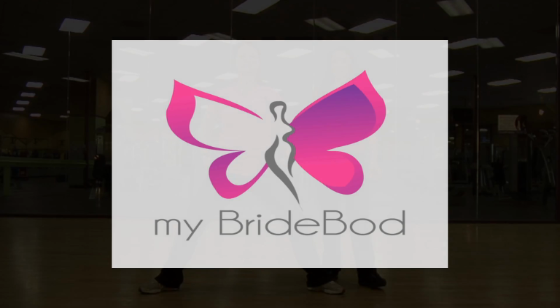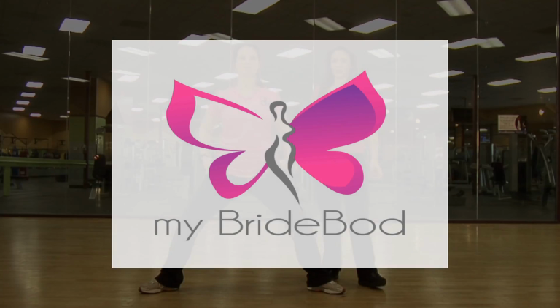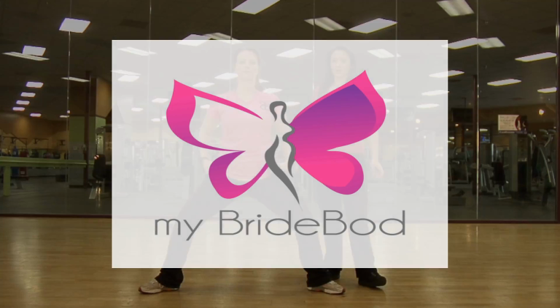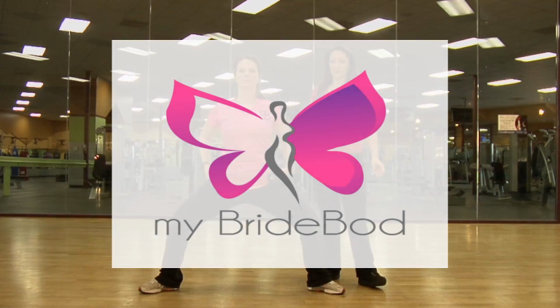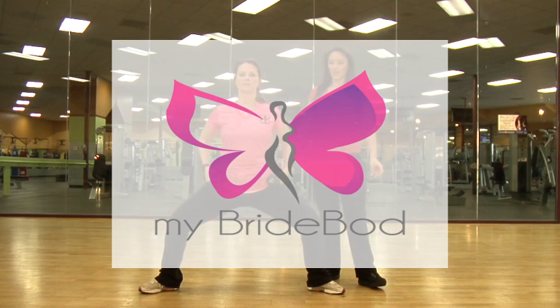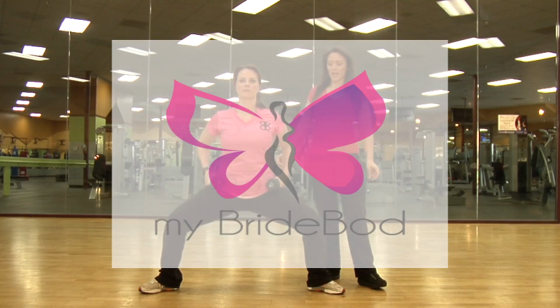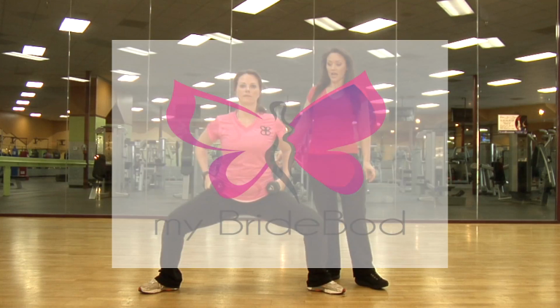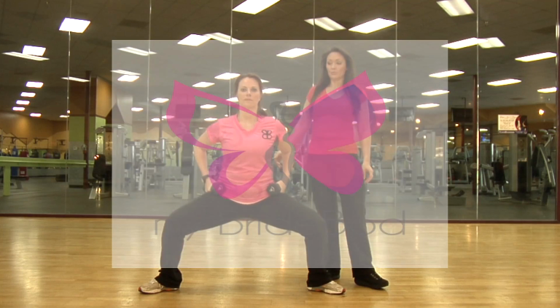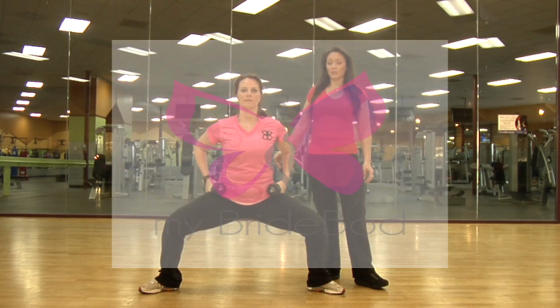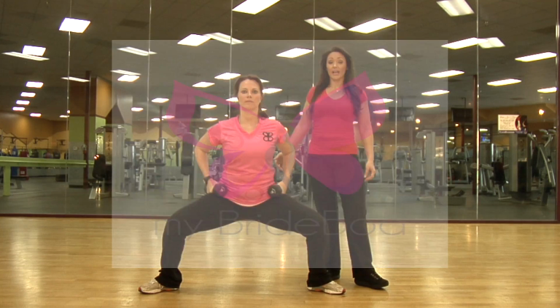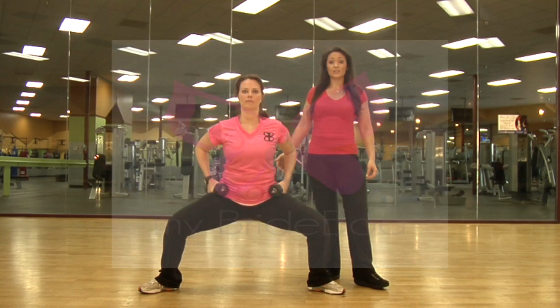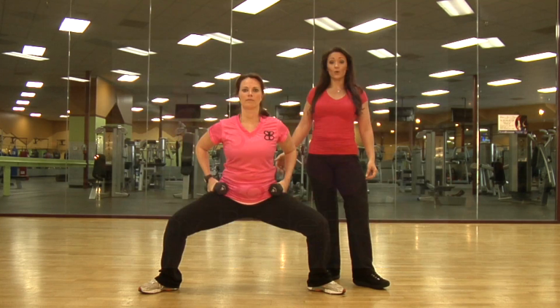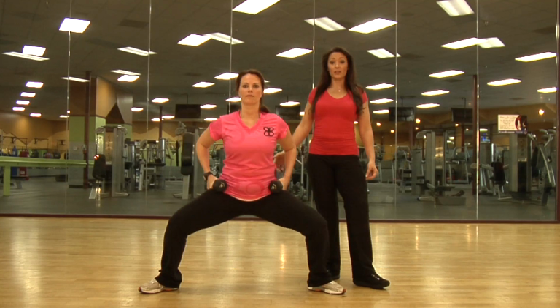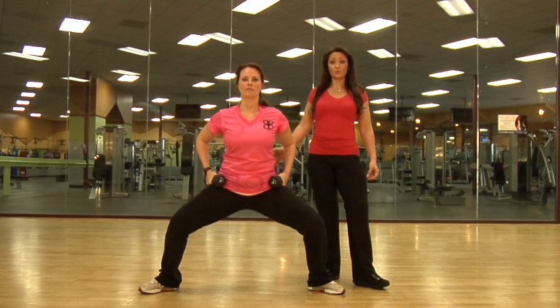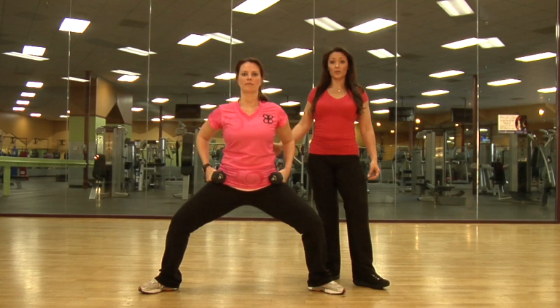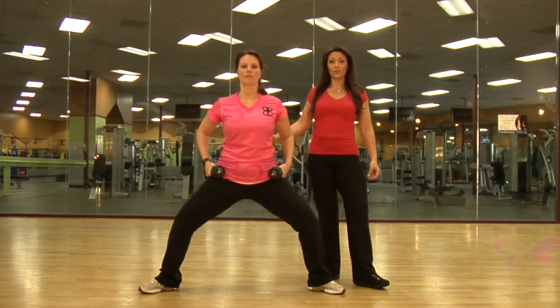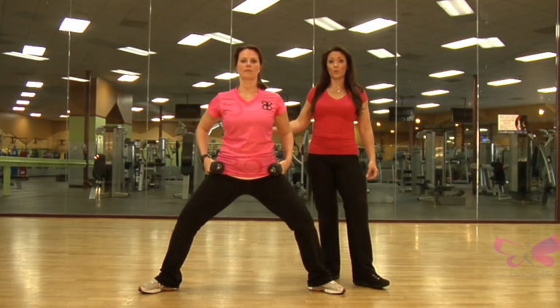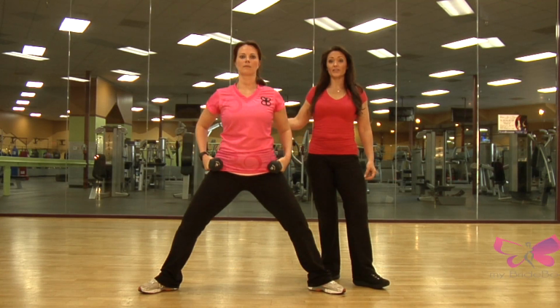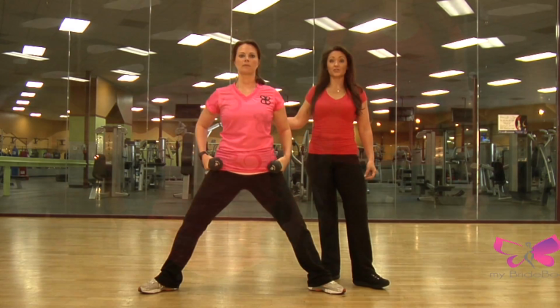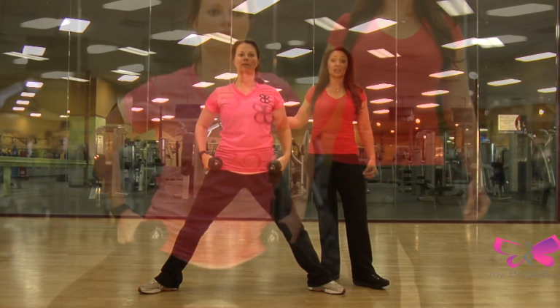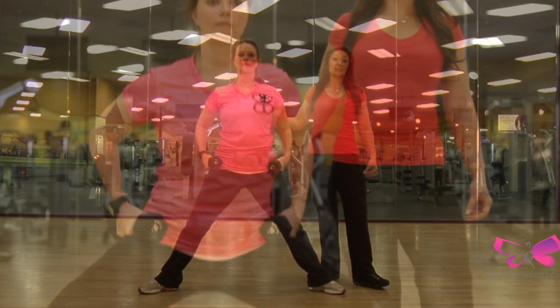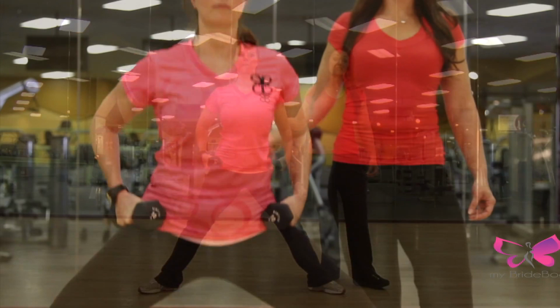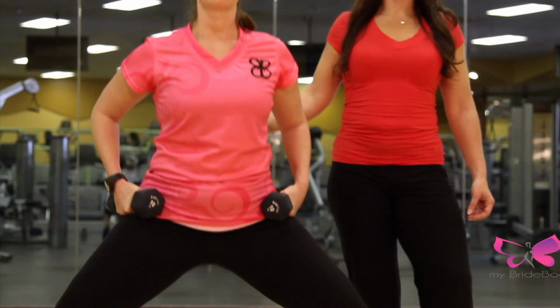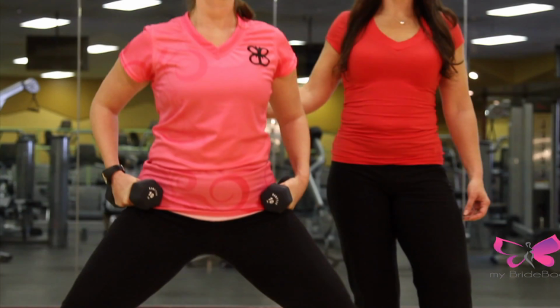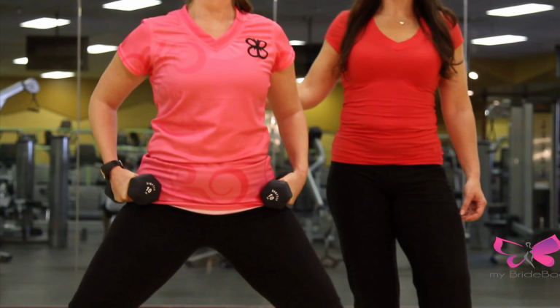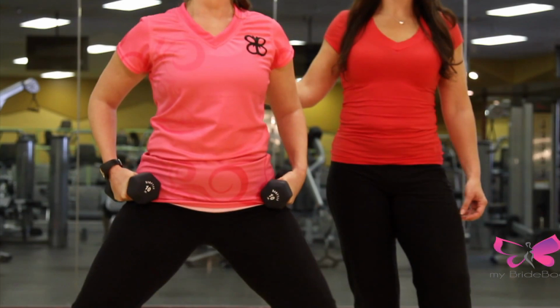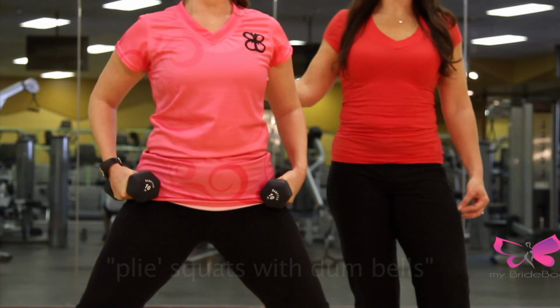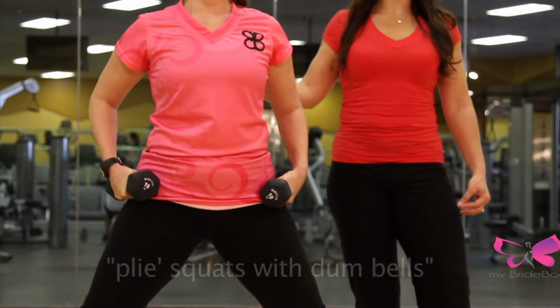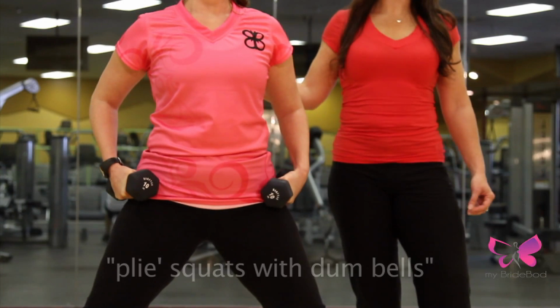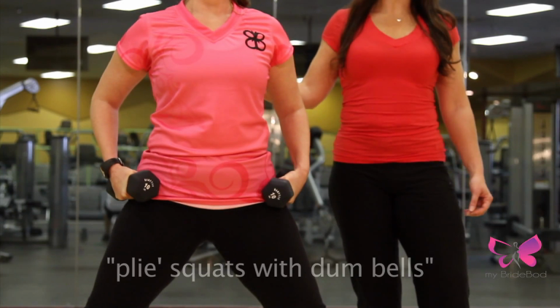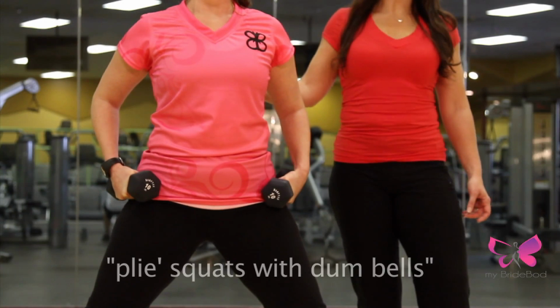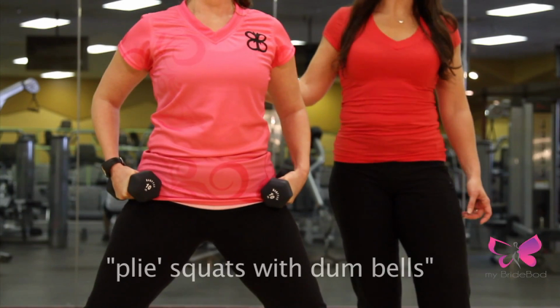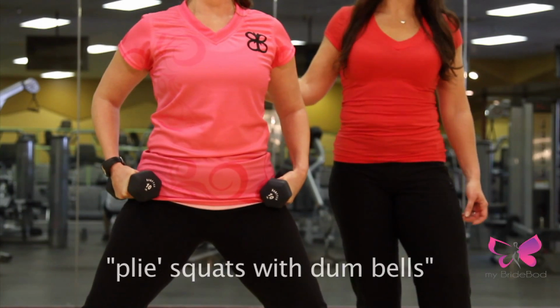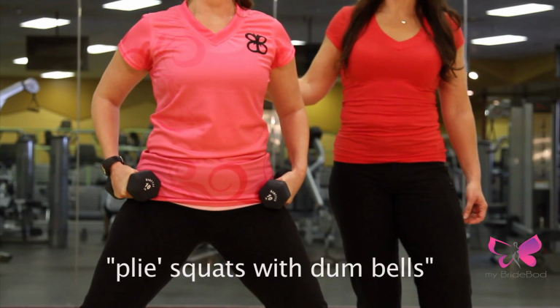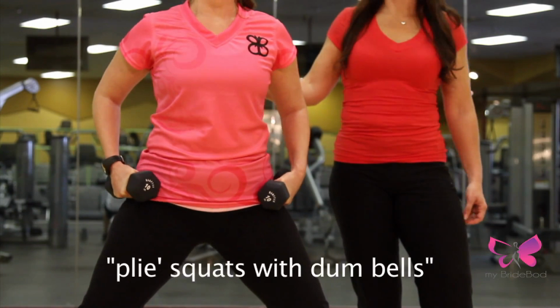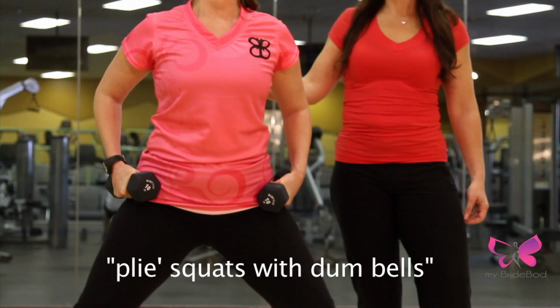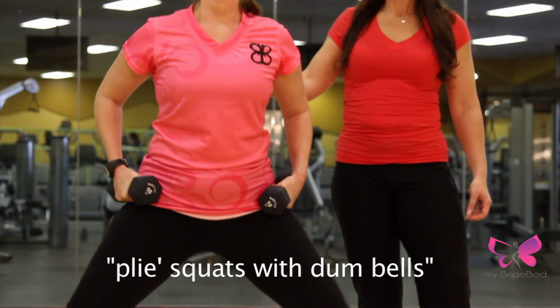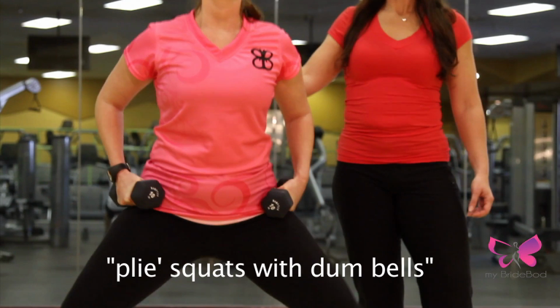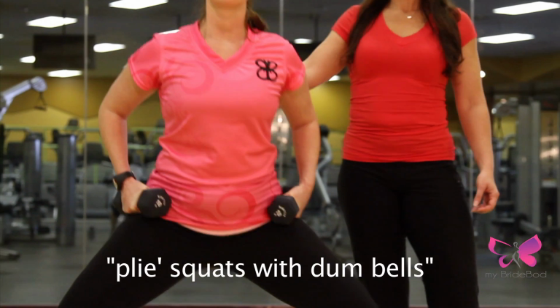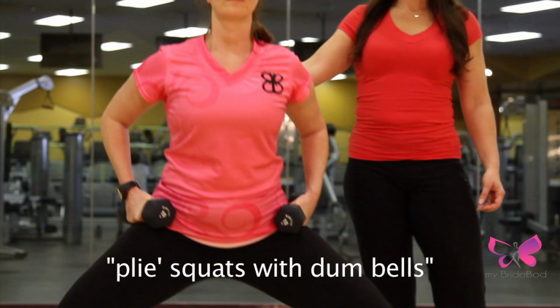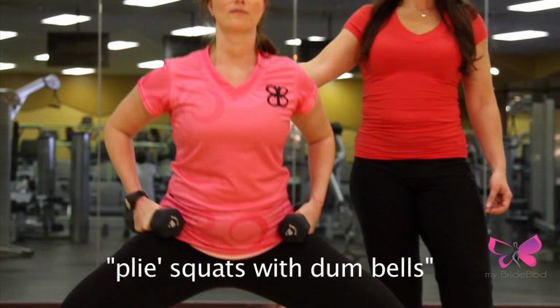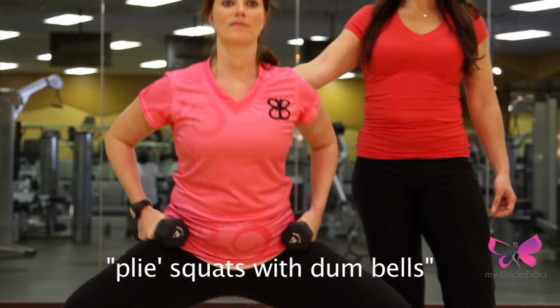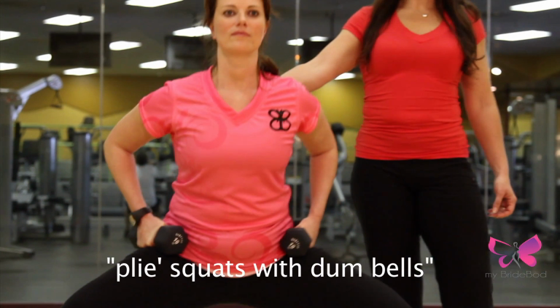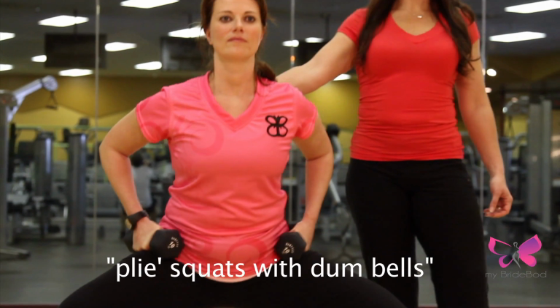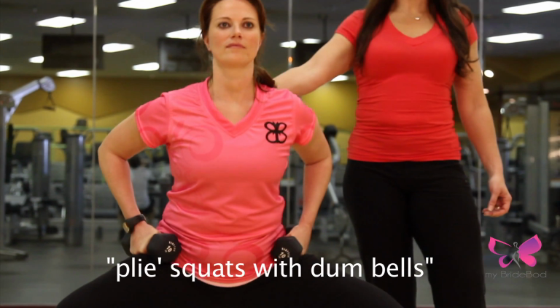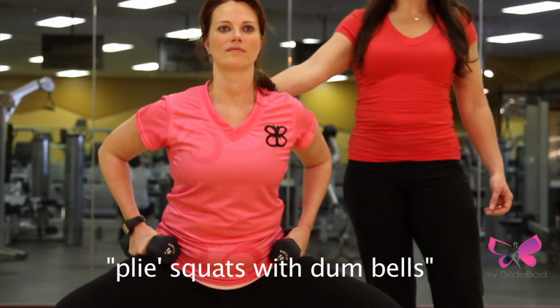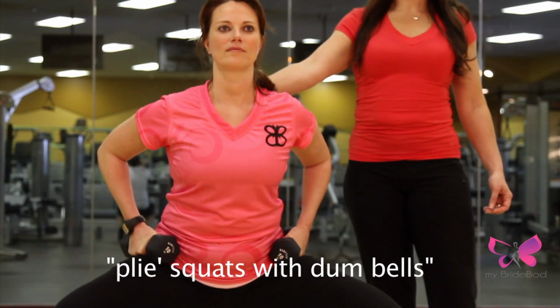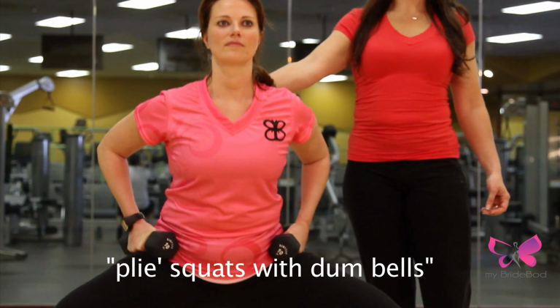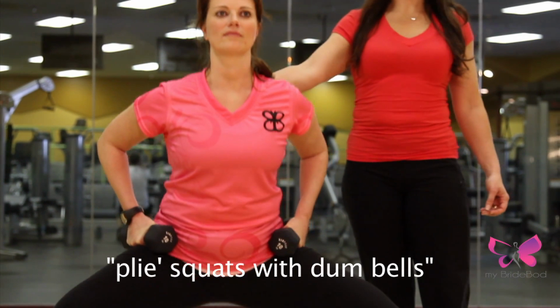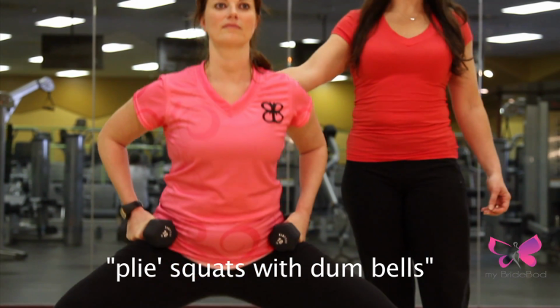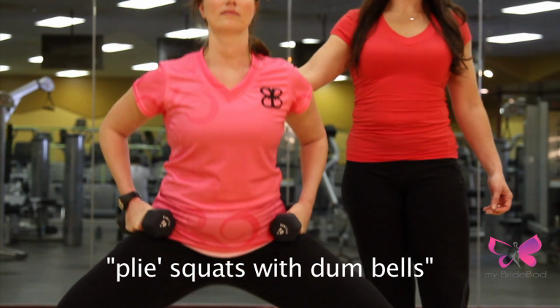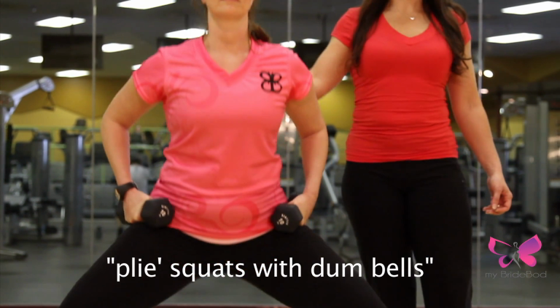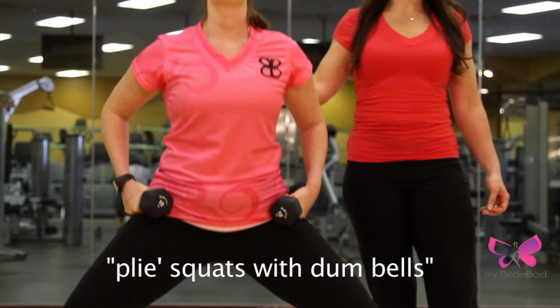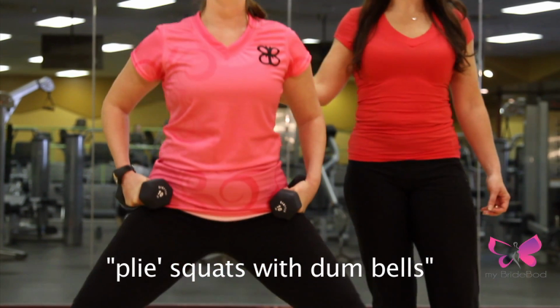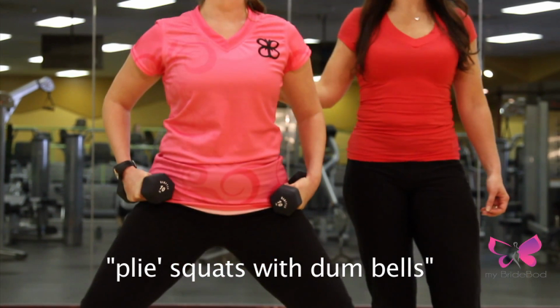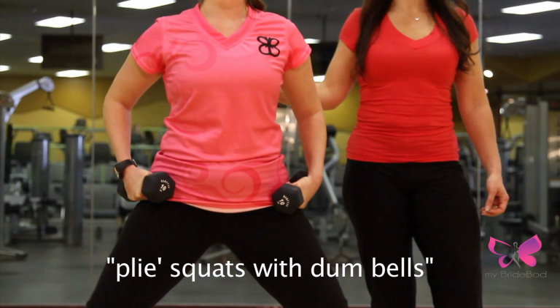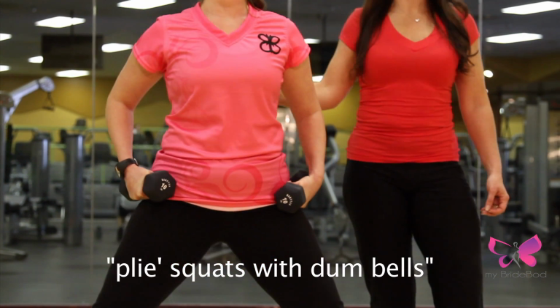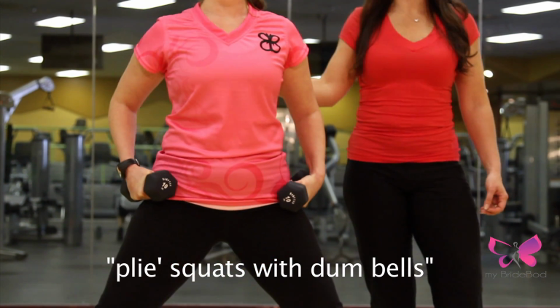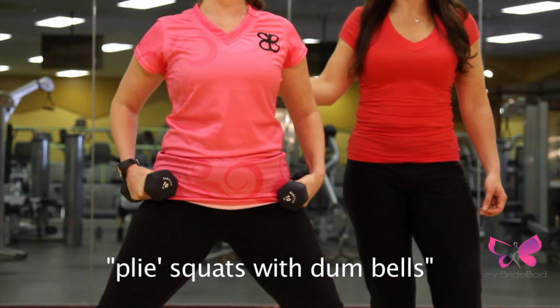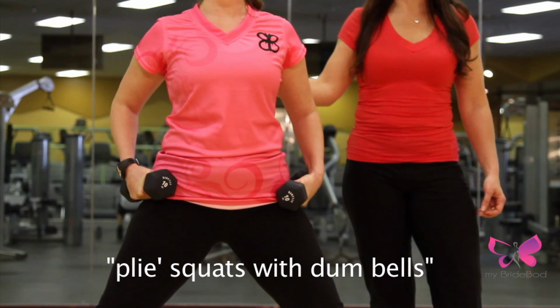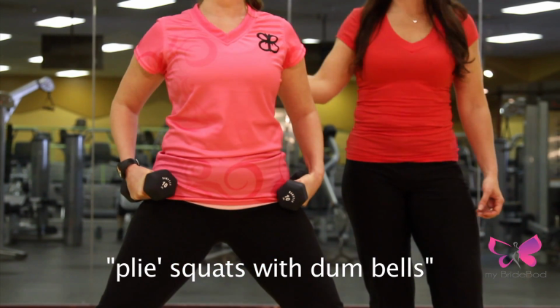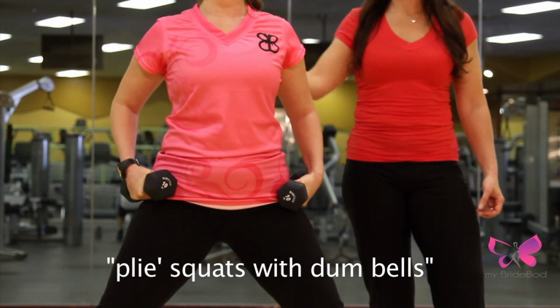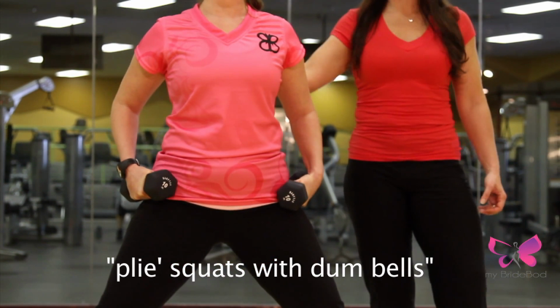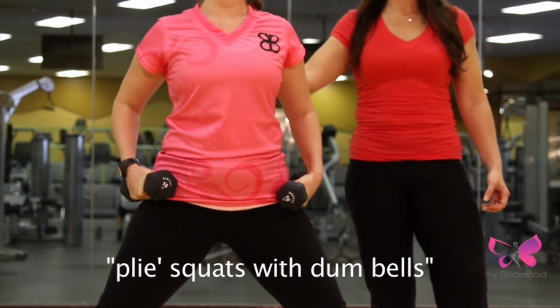This is a plie squat with dumbbells. Just hold them right at your hips when you do it. It's just like the regular plie squat.